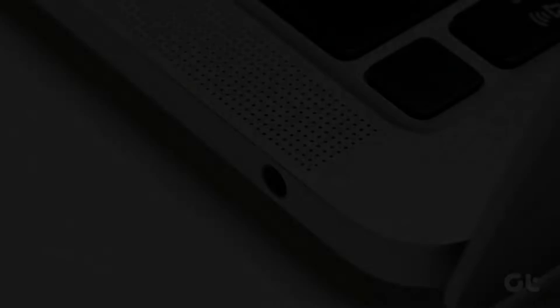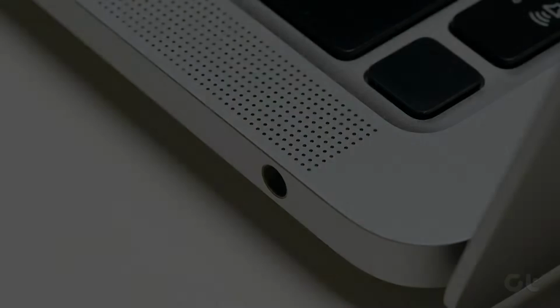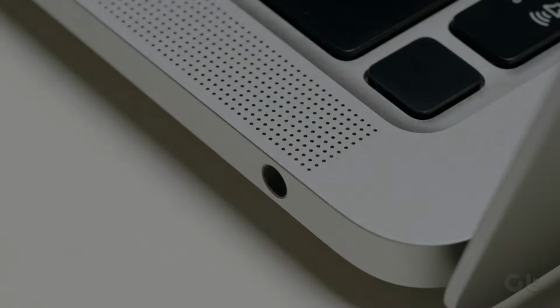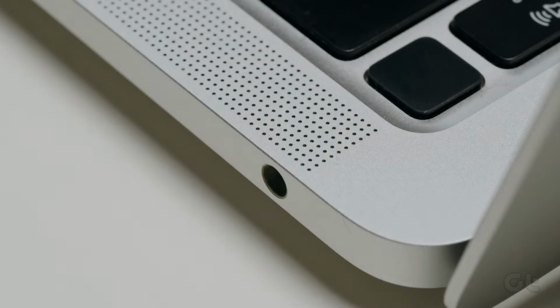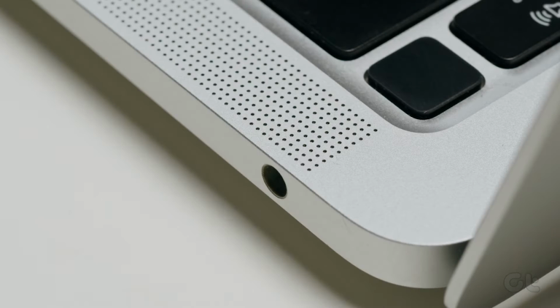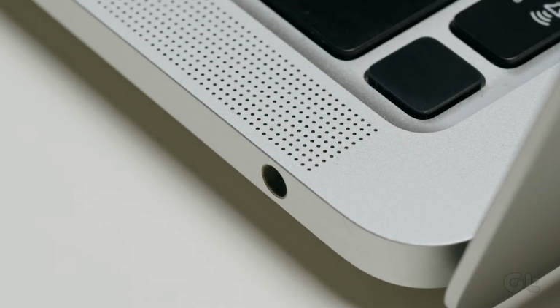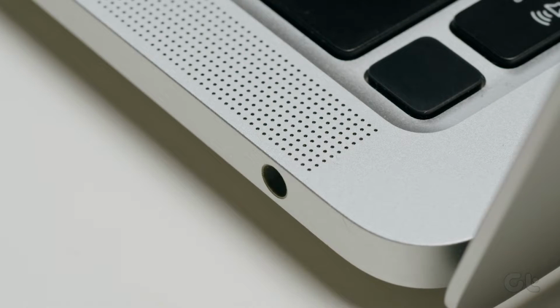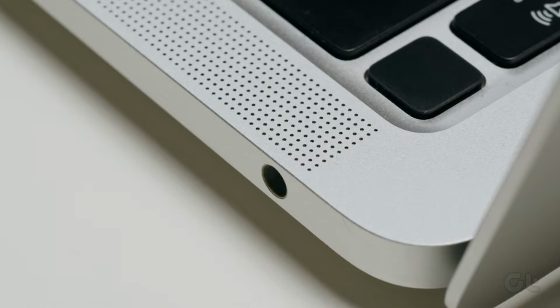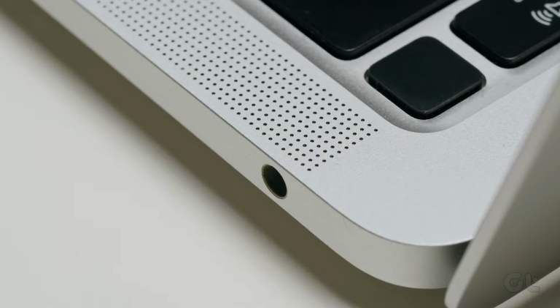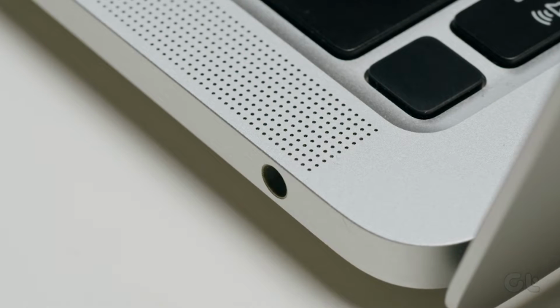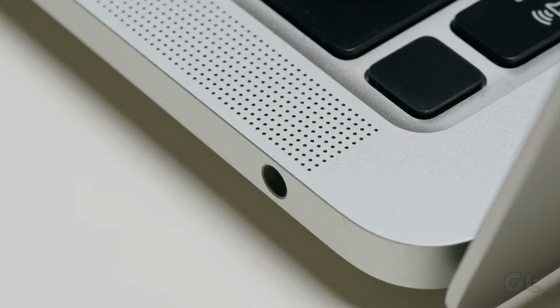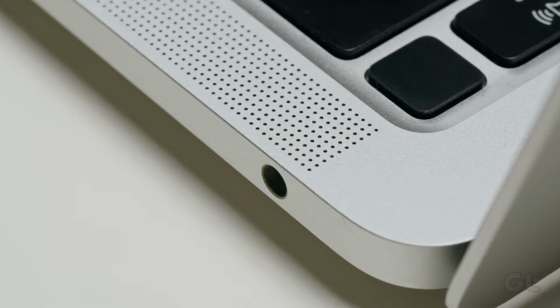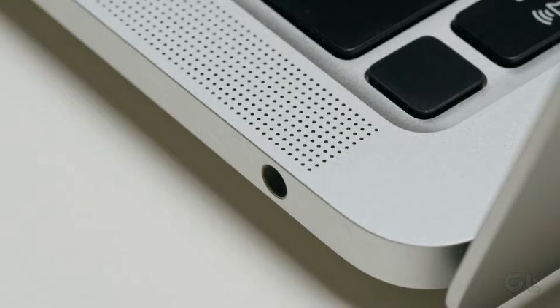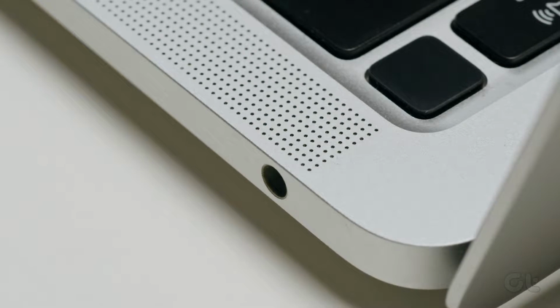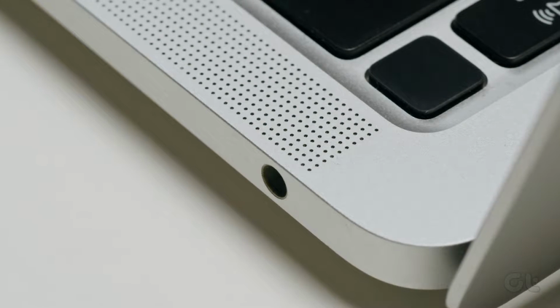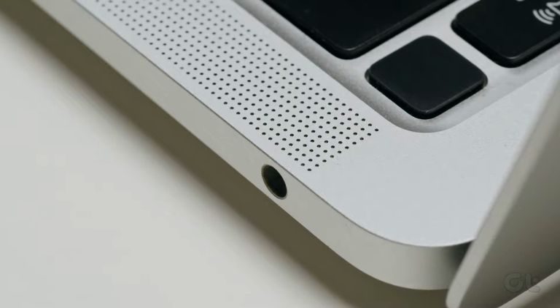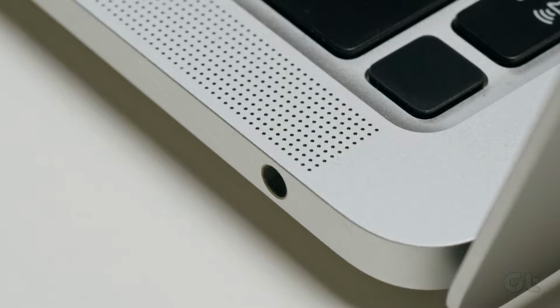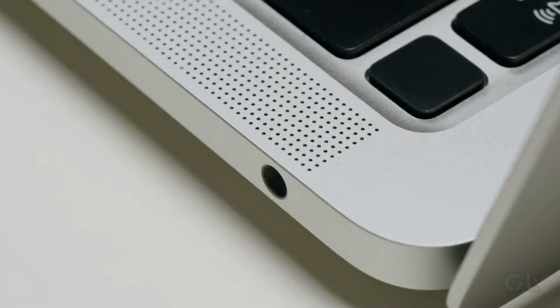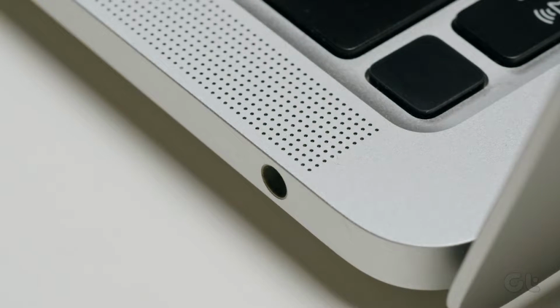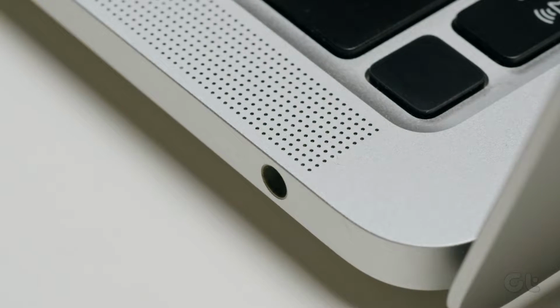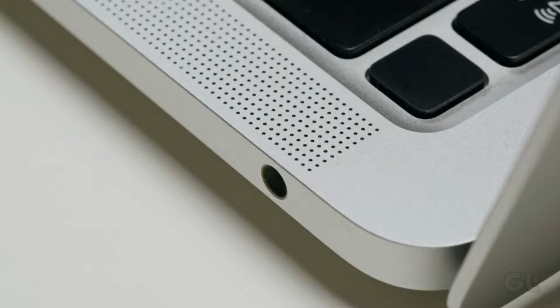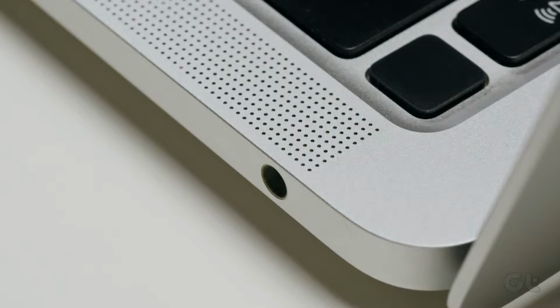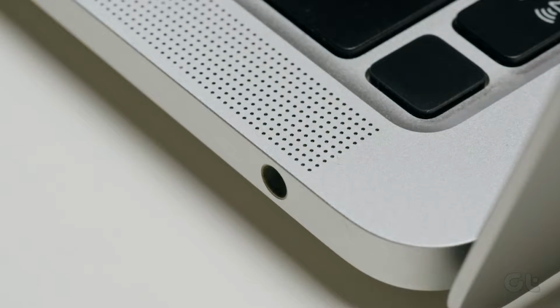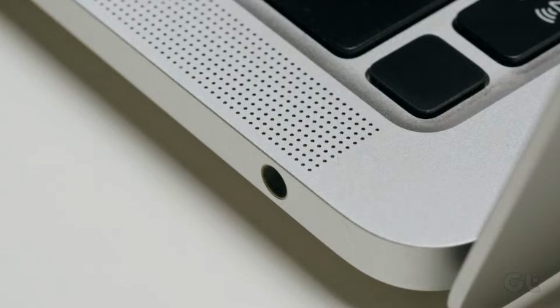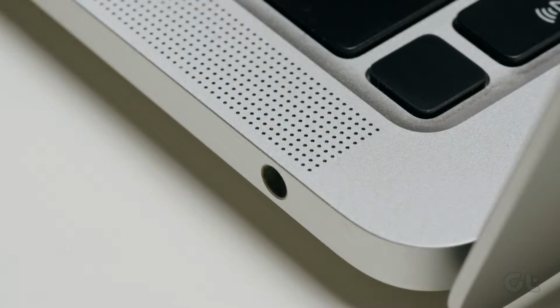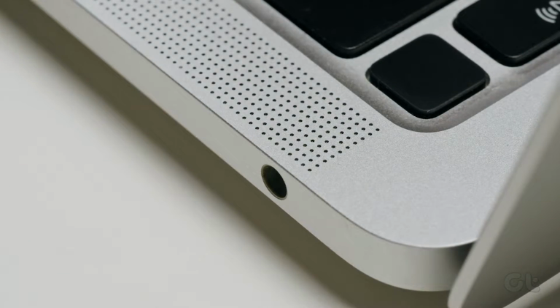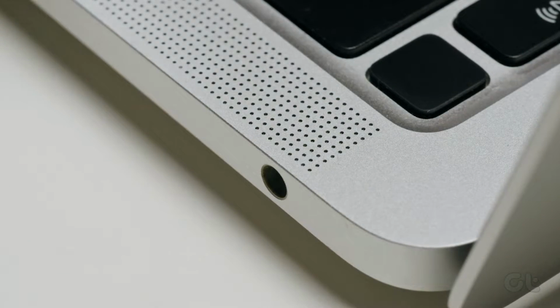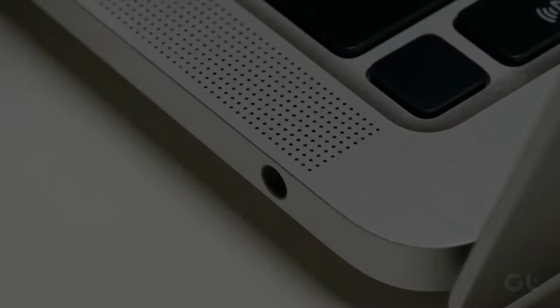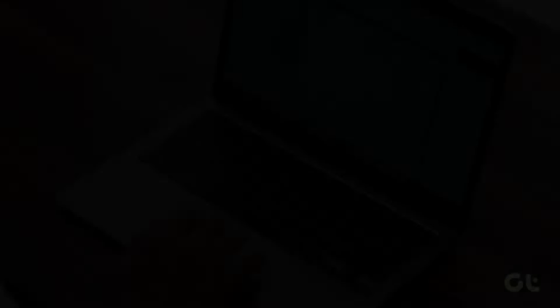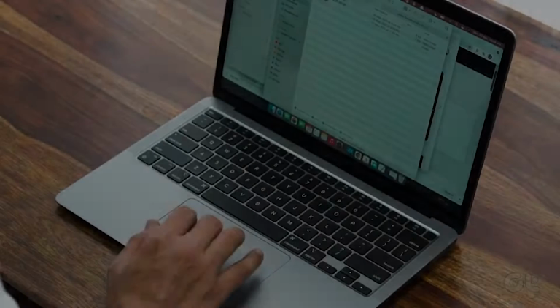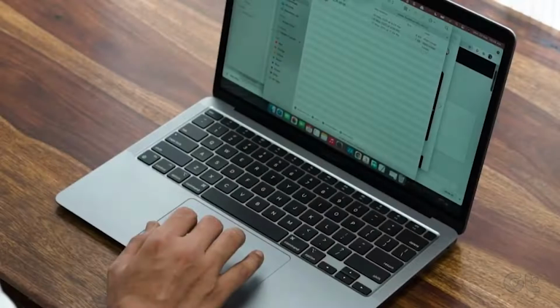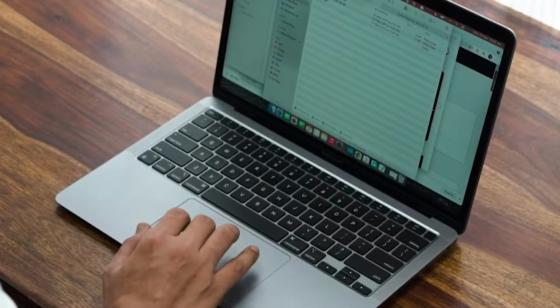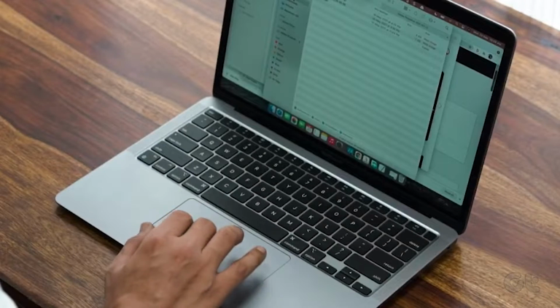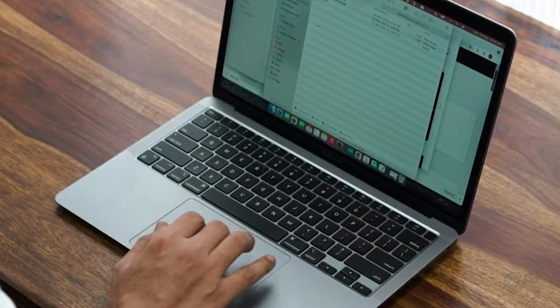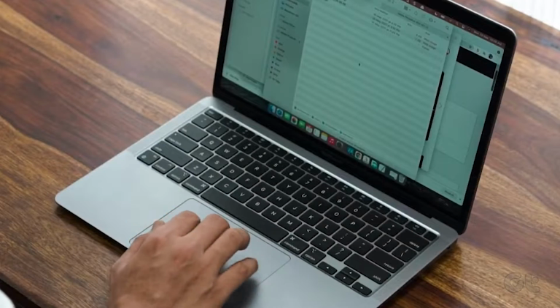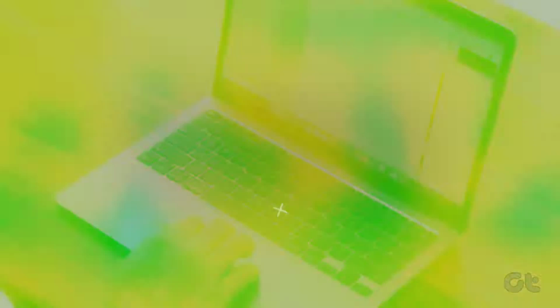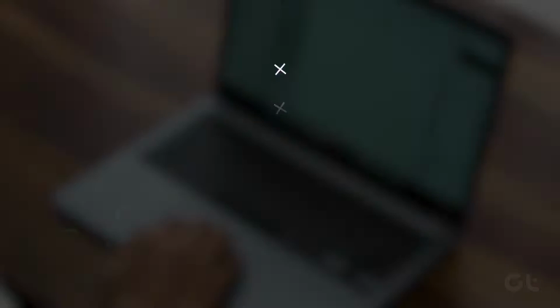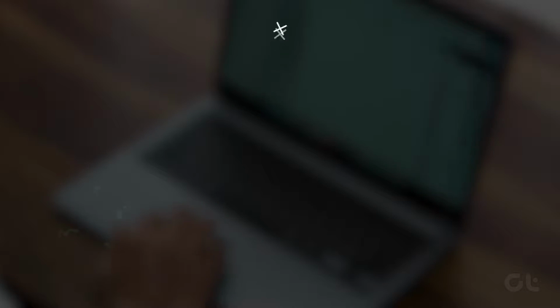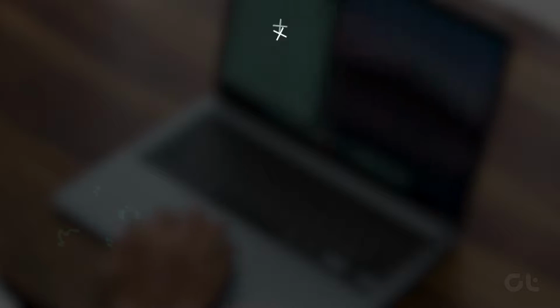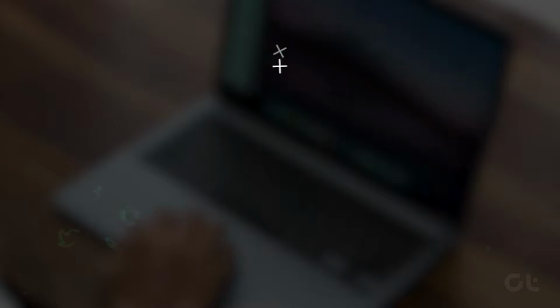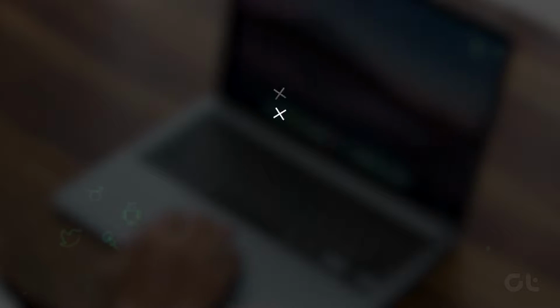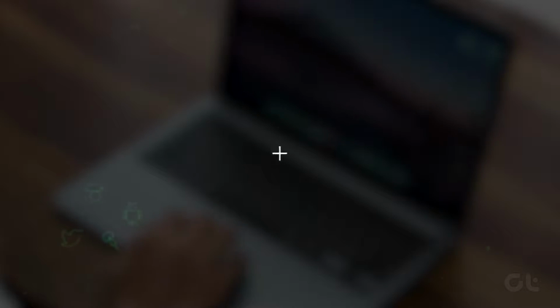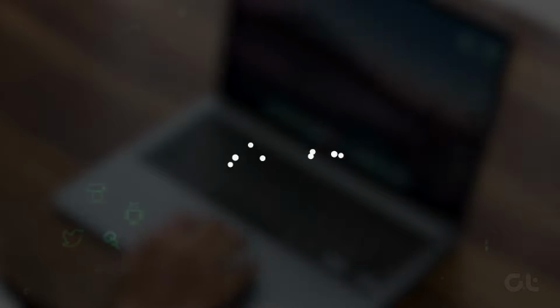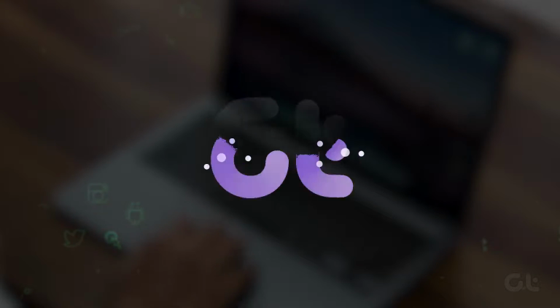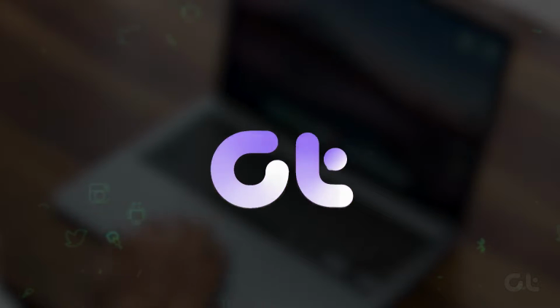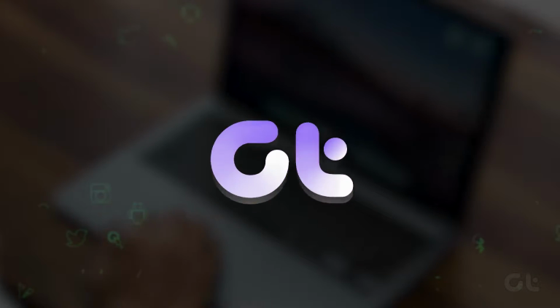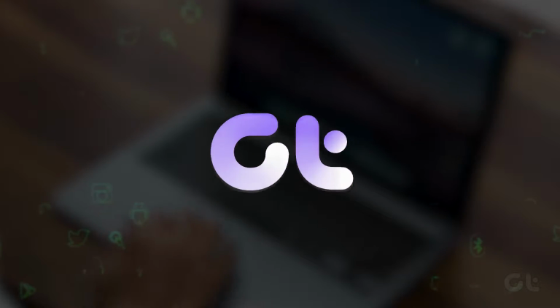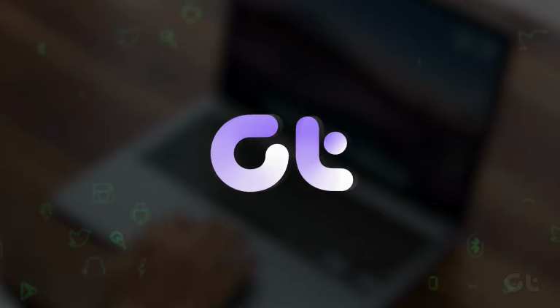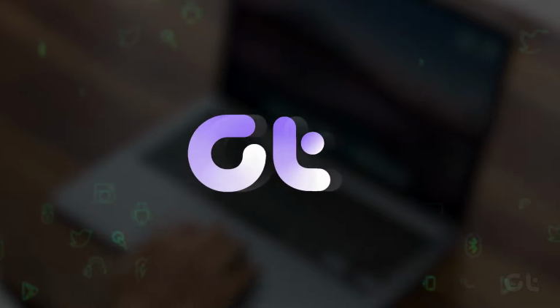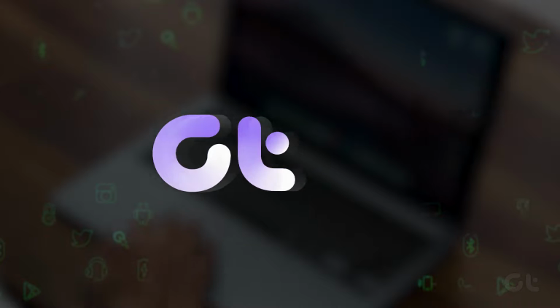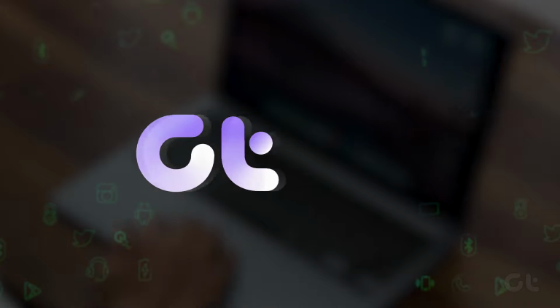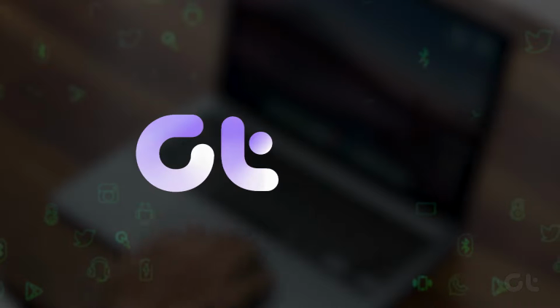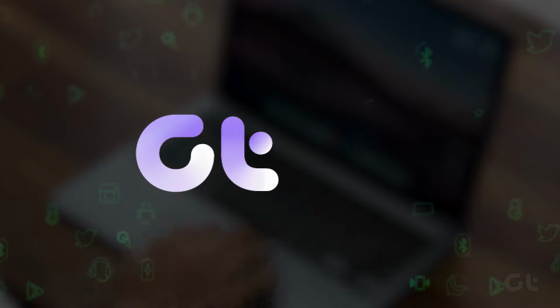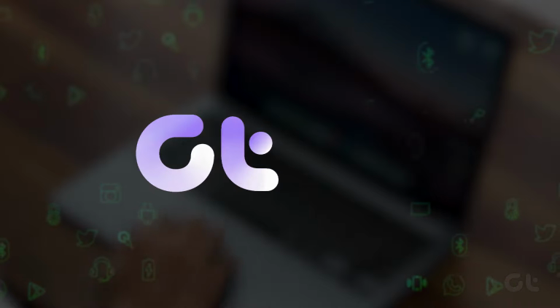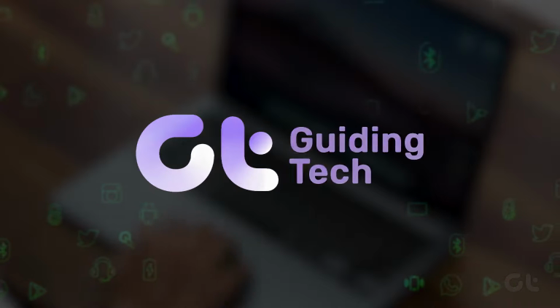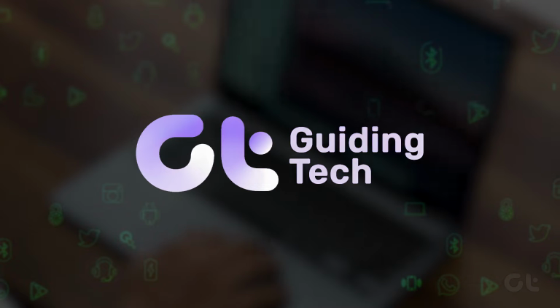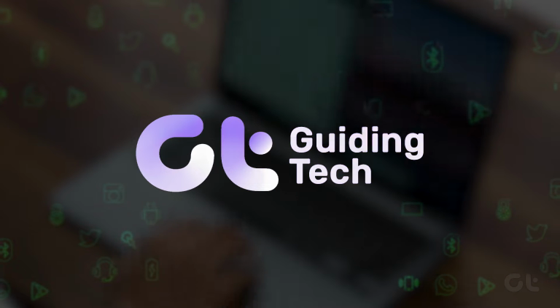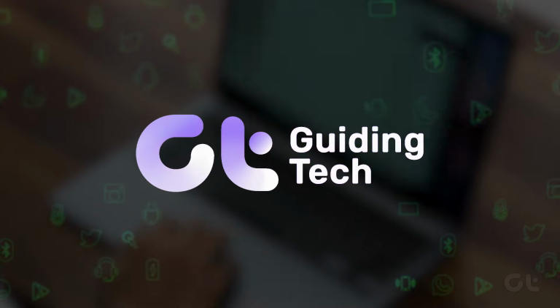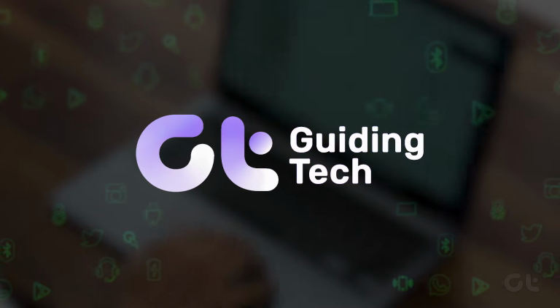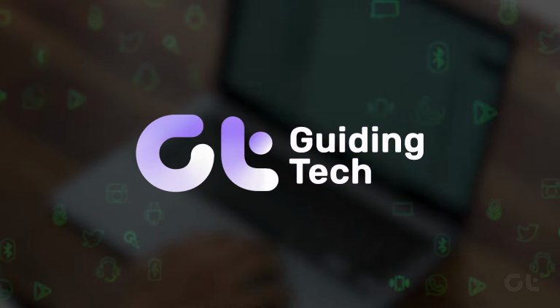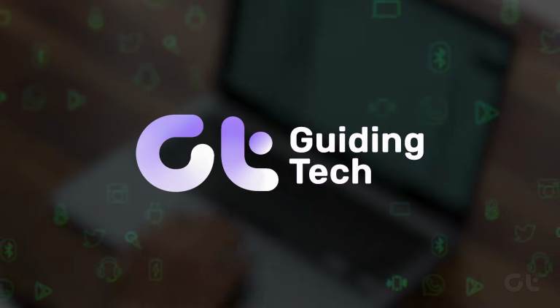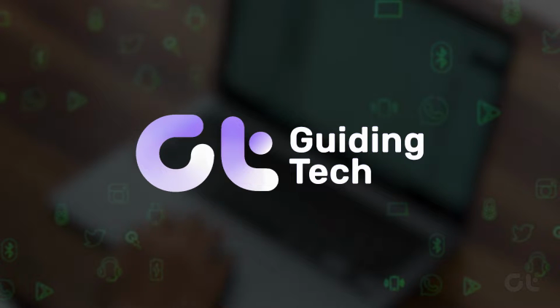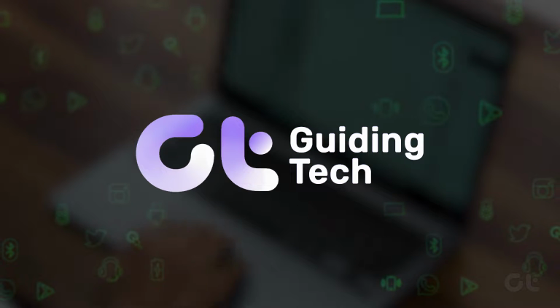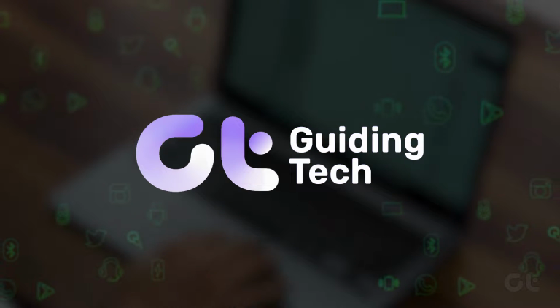Experiencing crackling speakers on your MacBook? In this video, we'll help you resolve this issue. Let's get started.